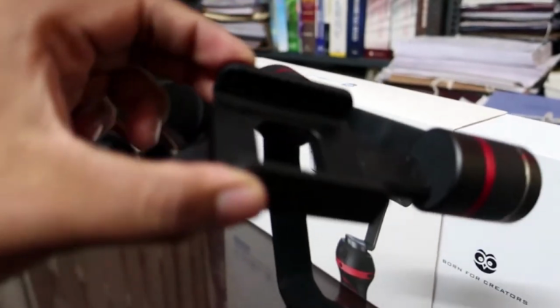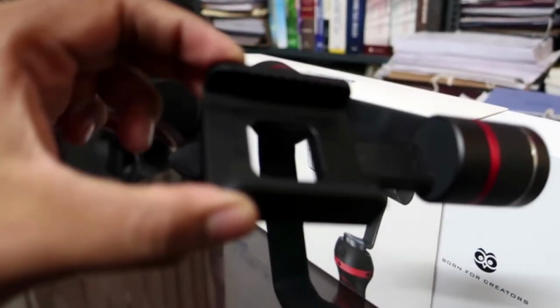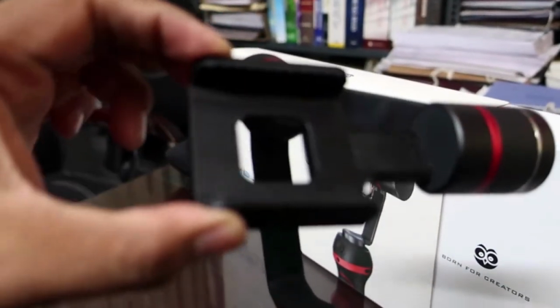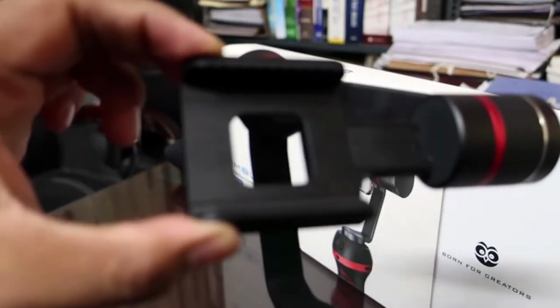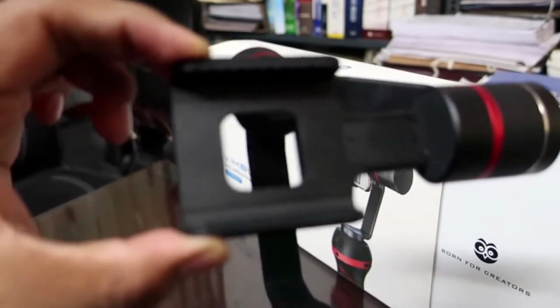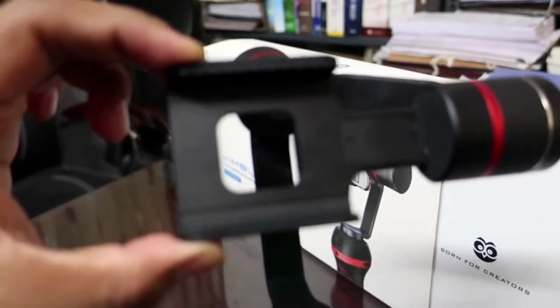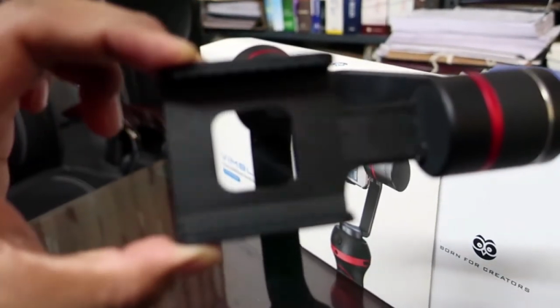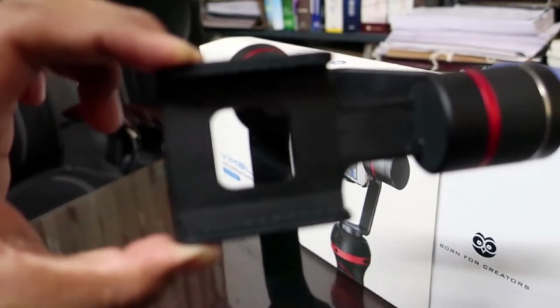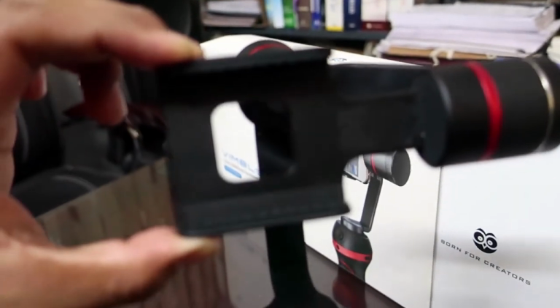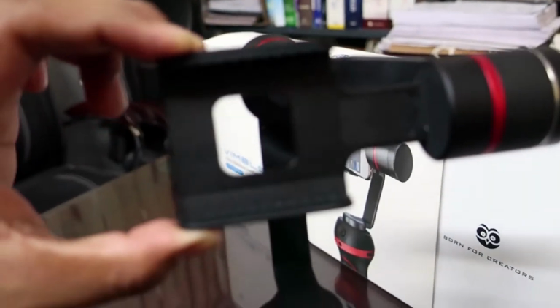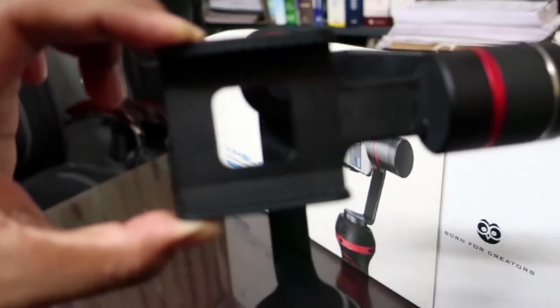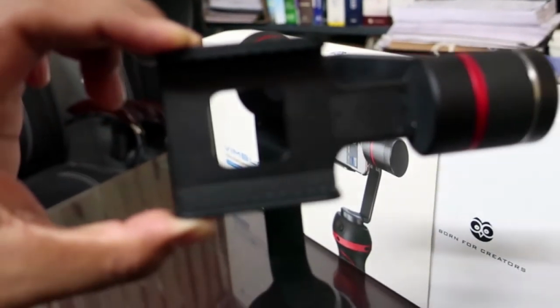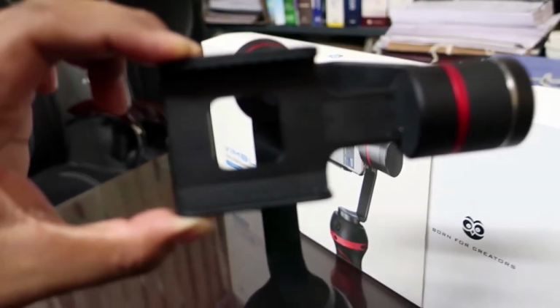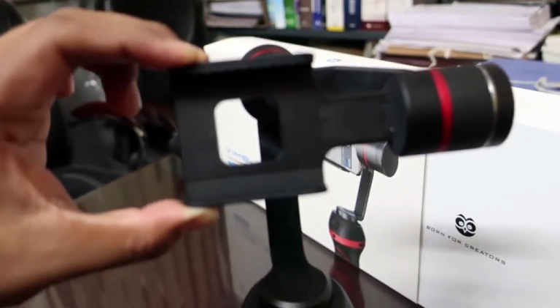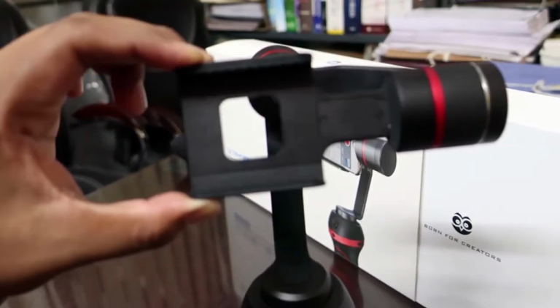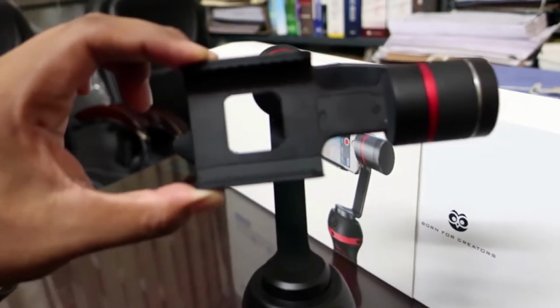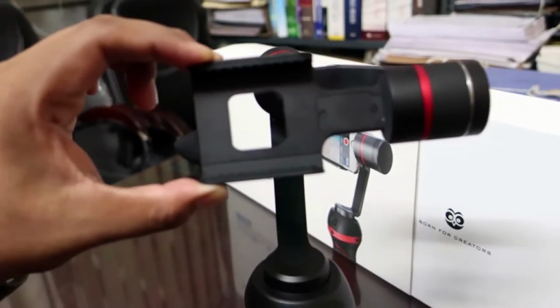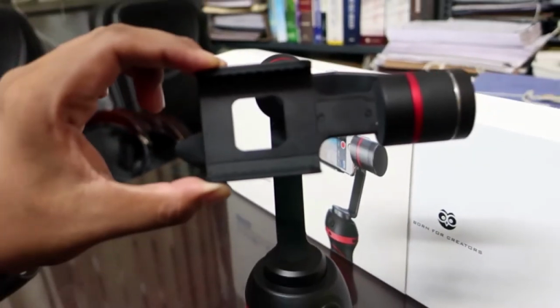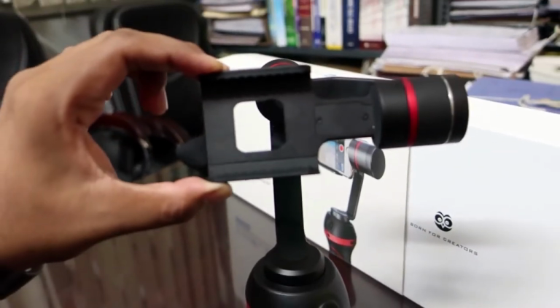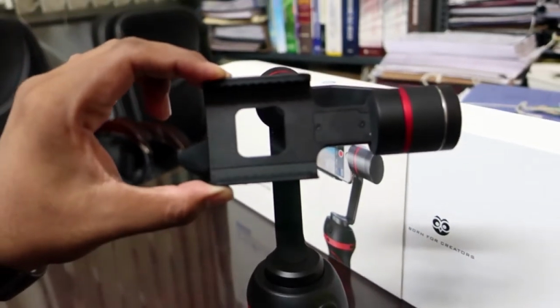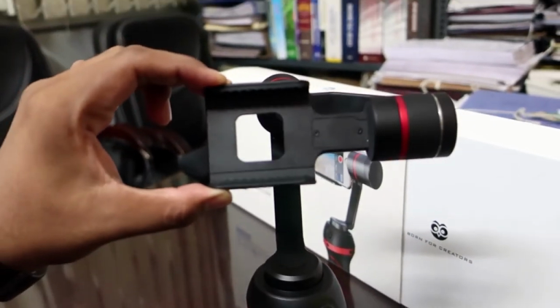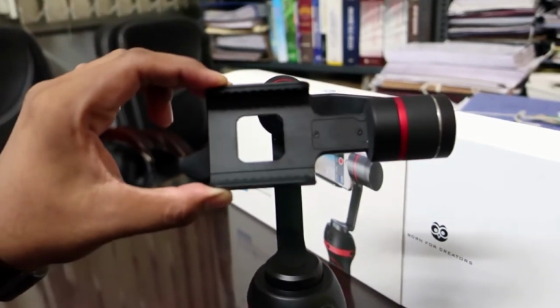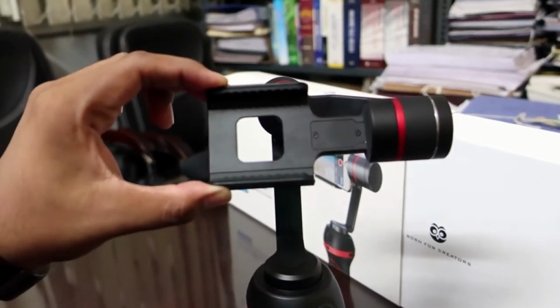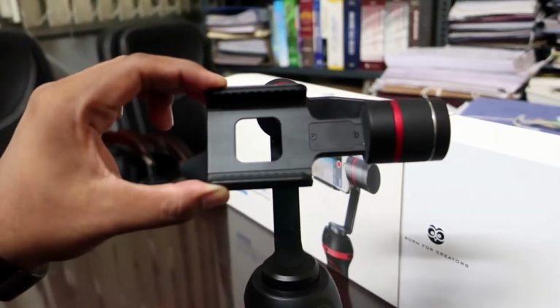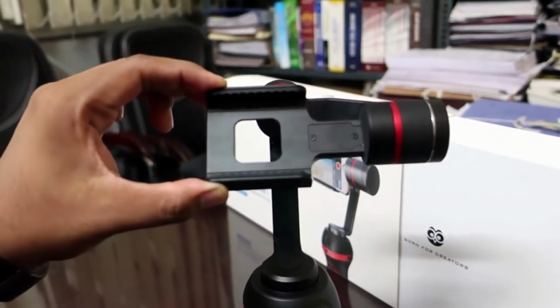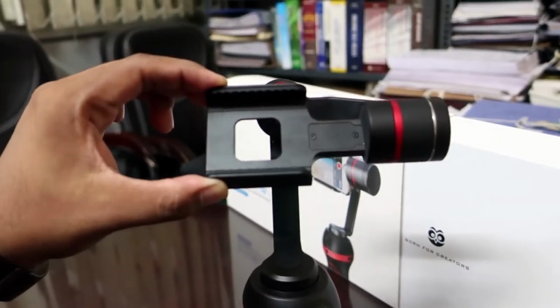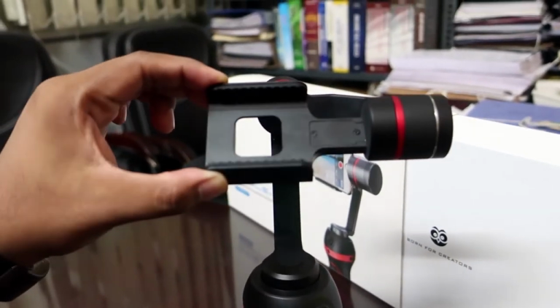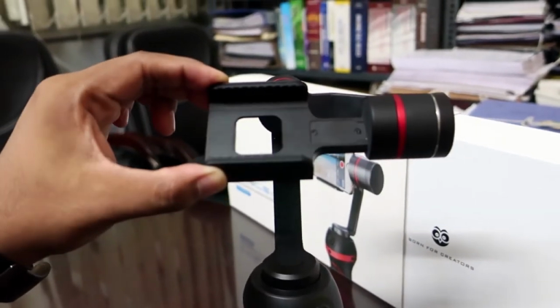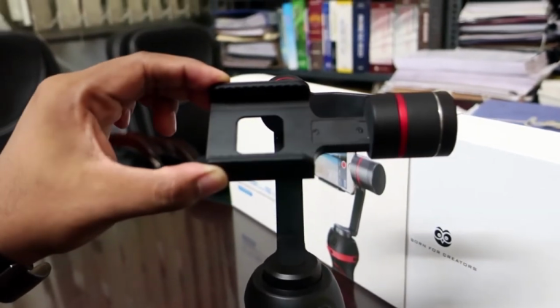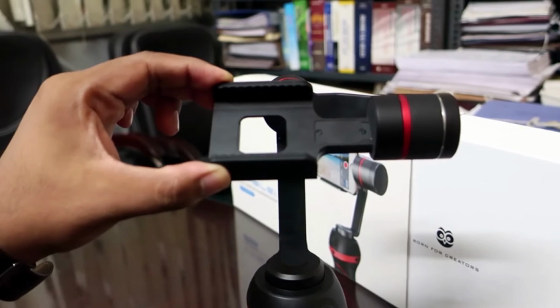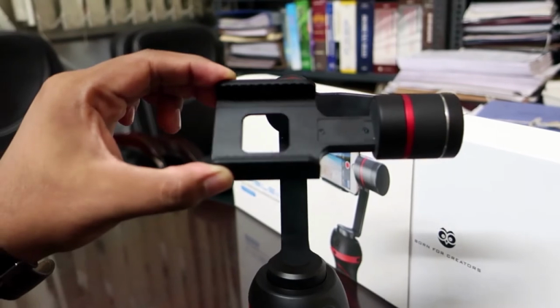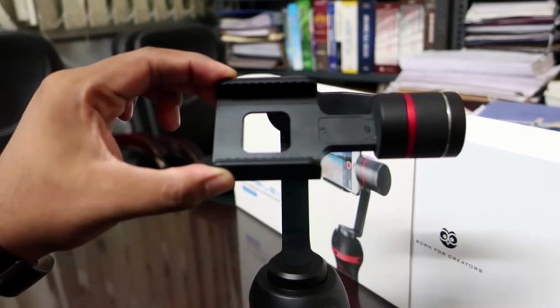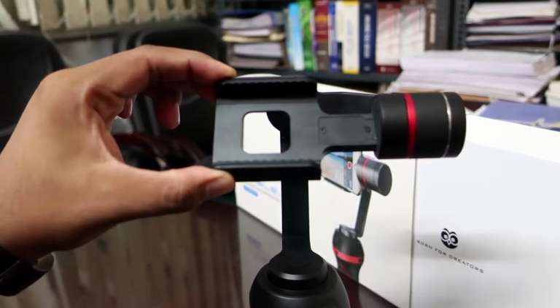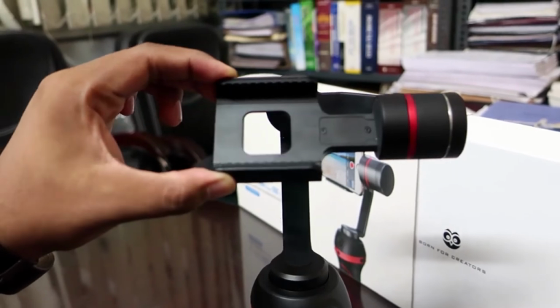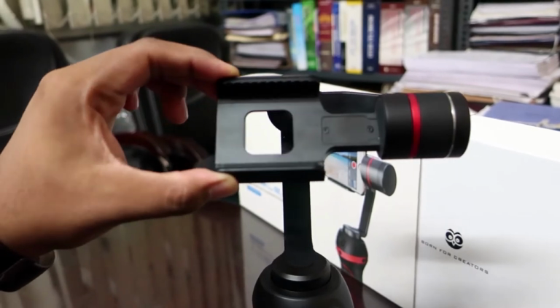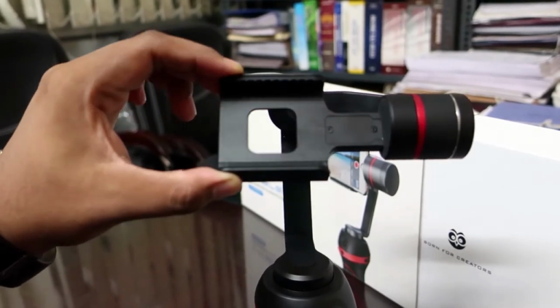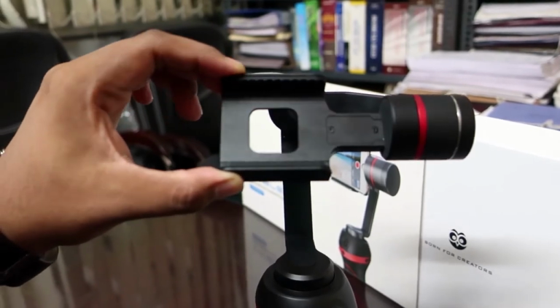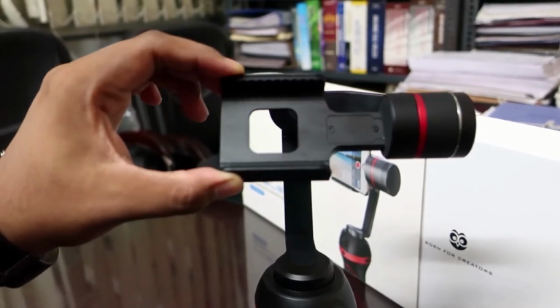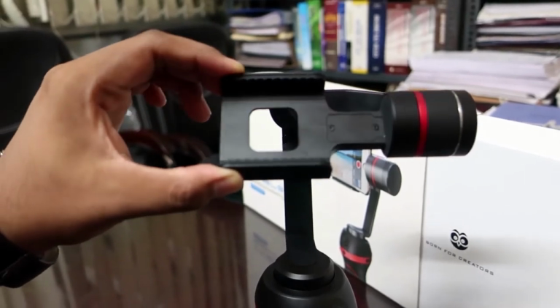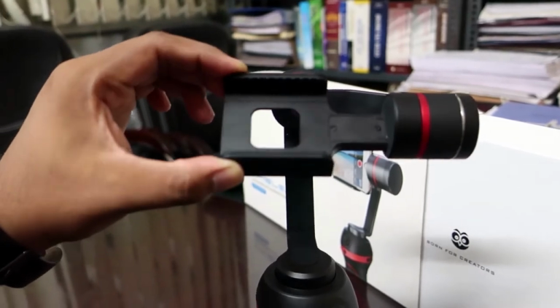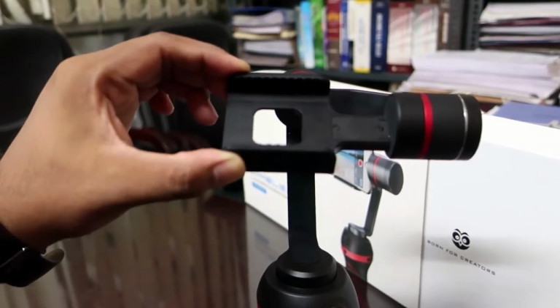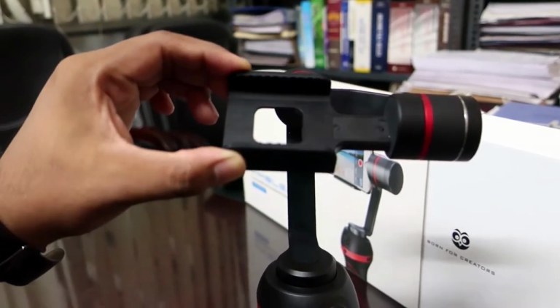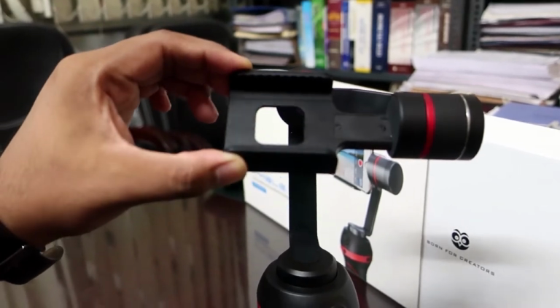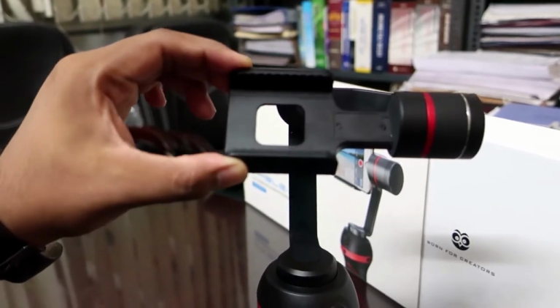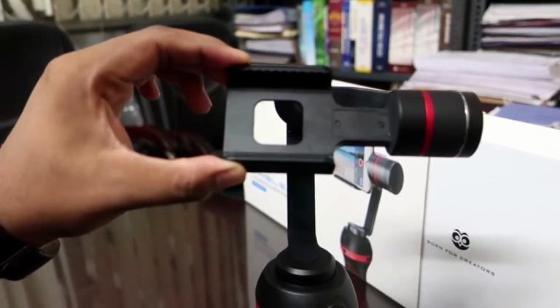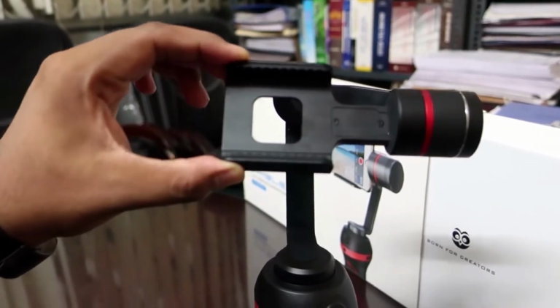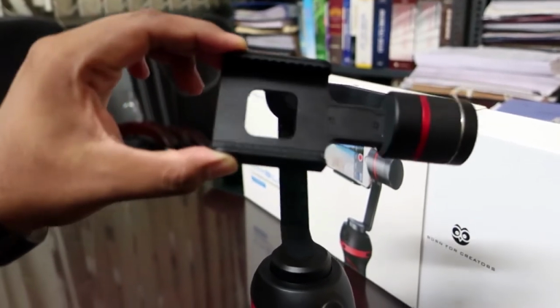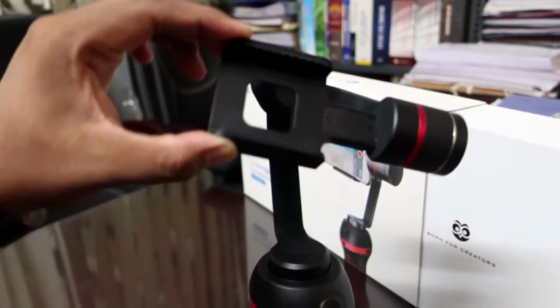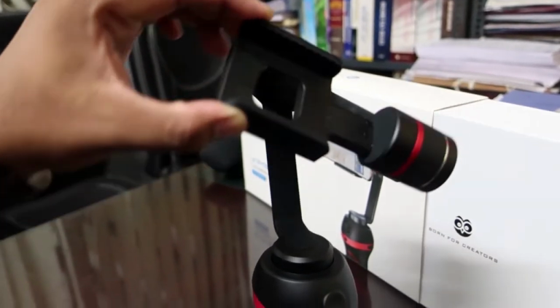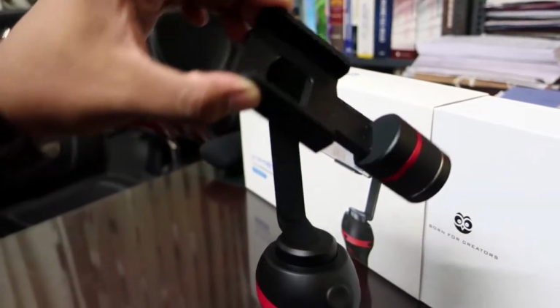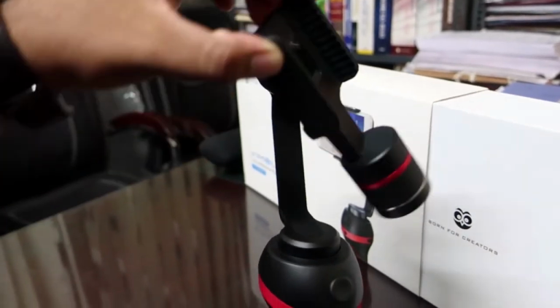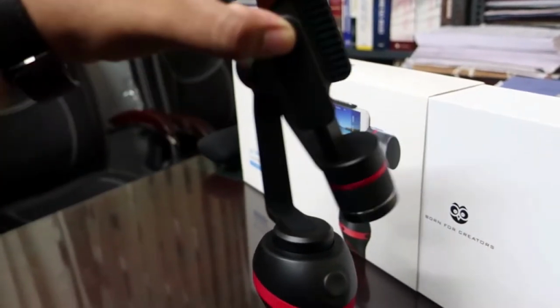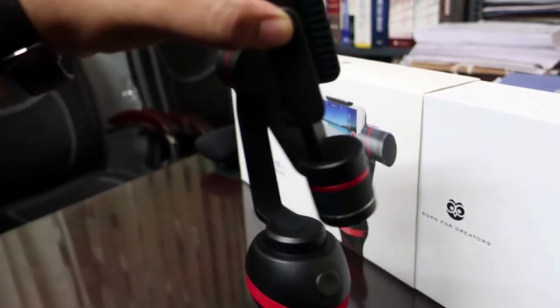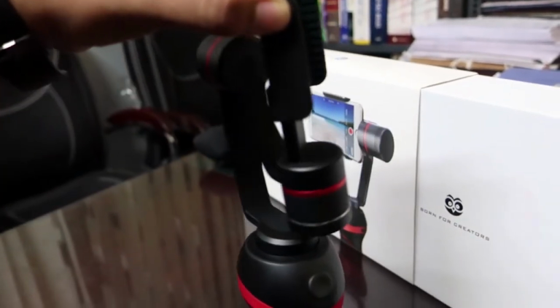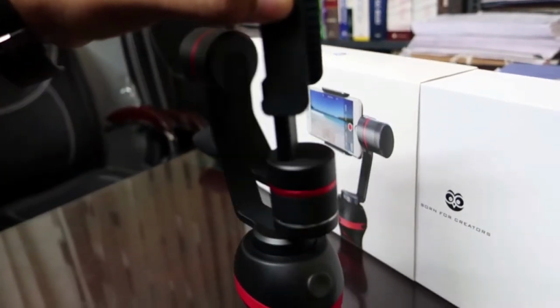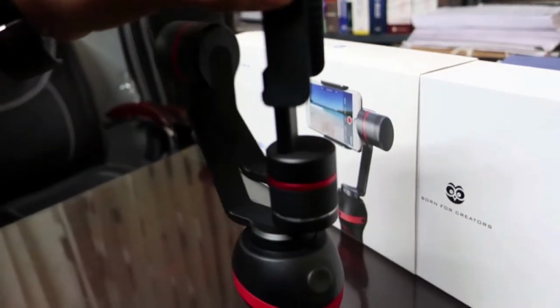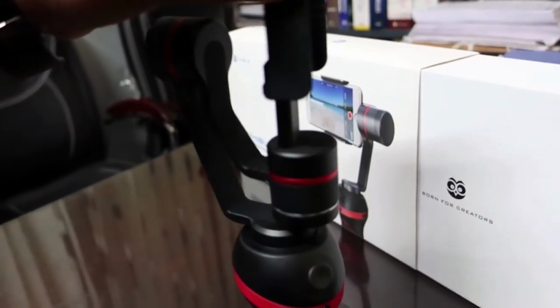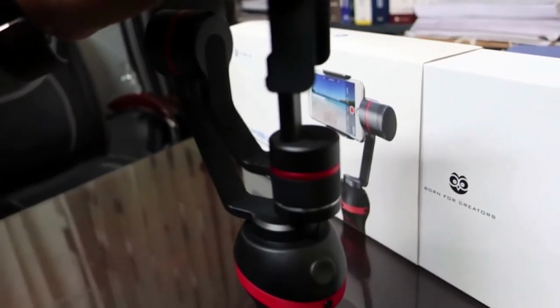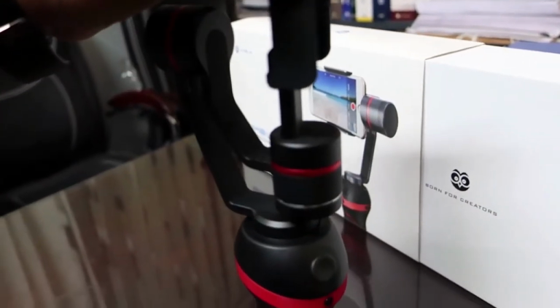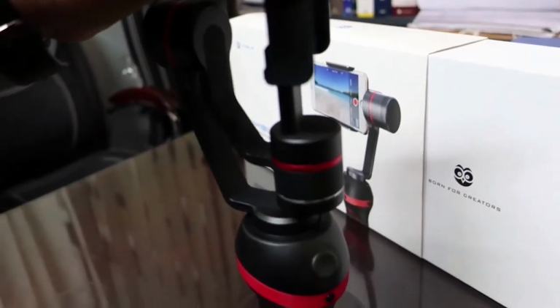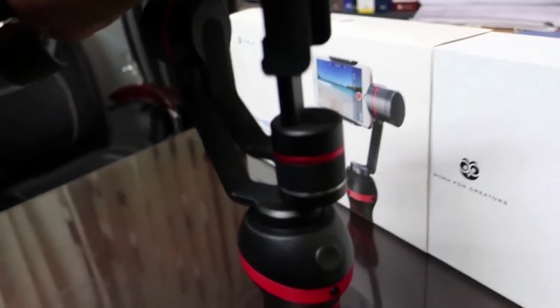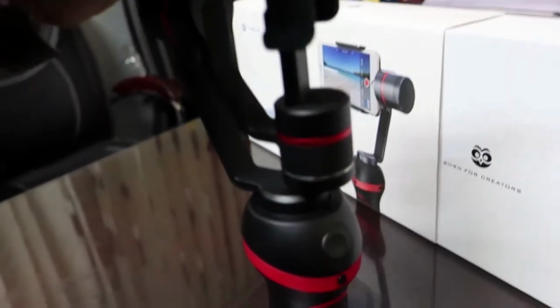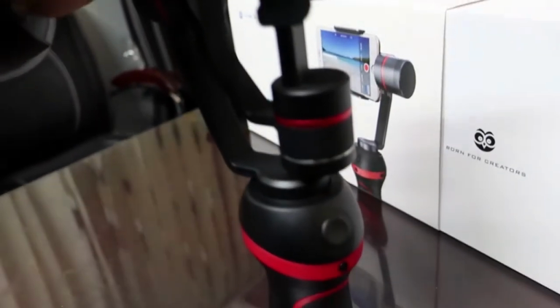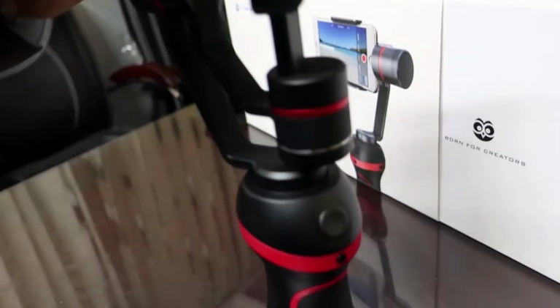The phone holder clamp has grooves to hold your phone securely and can hold phones from 4.5 inches to 5.7 inches.